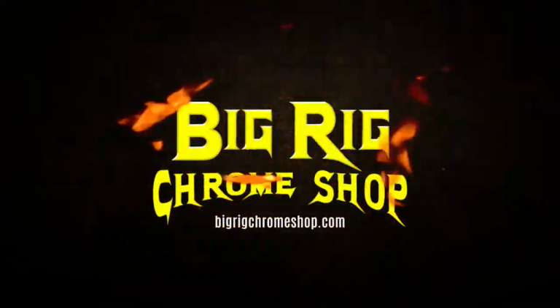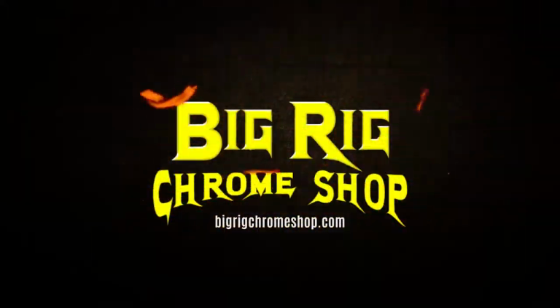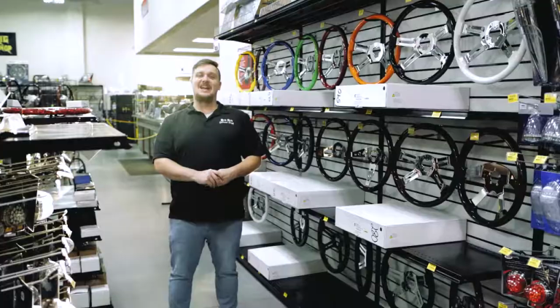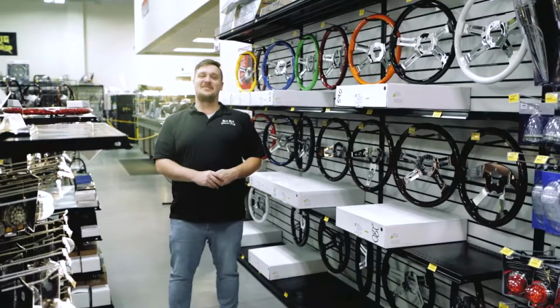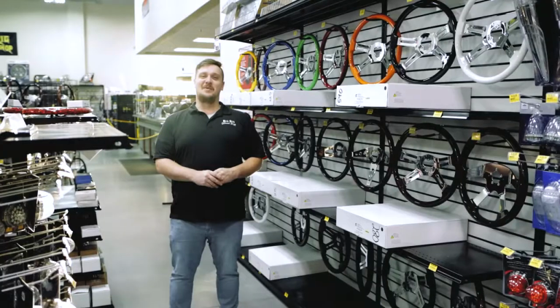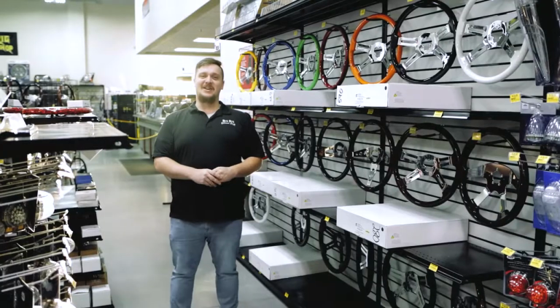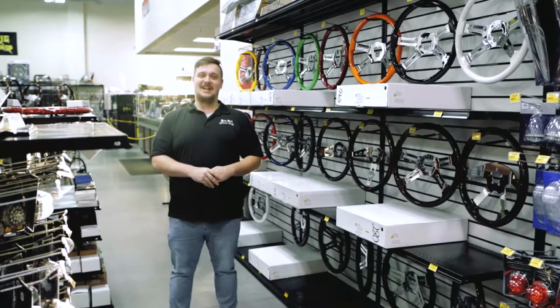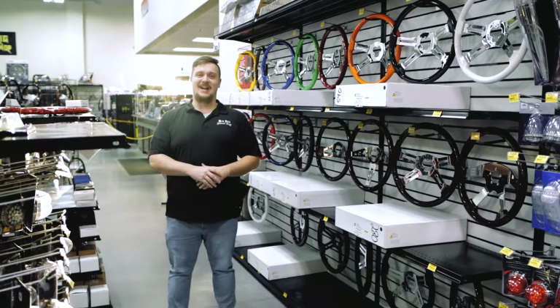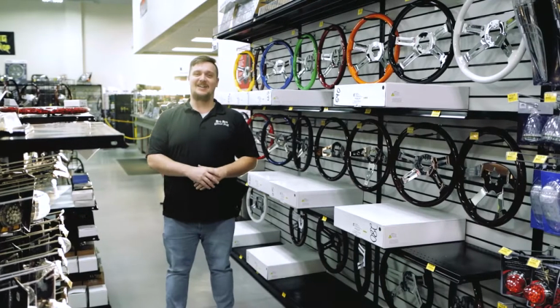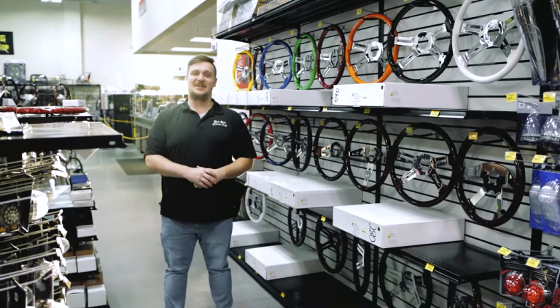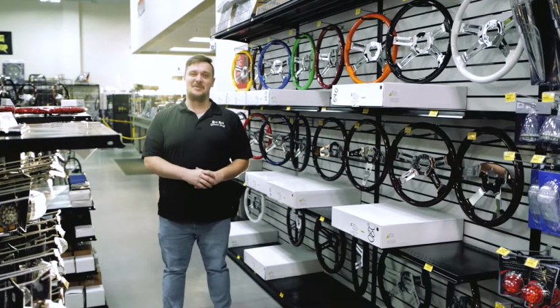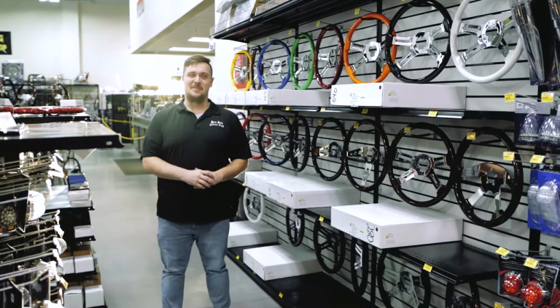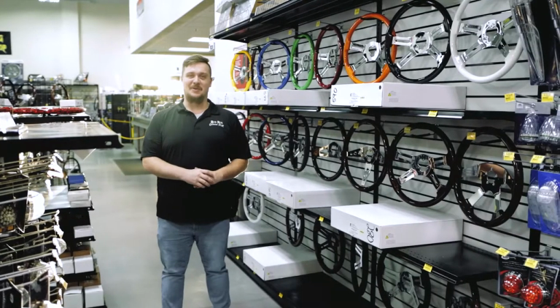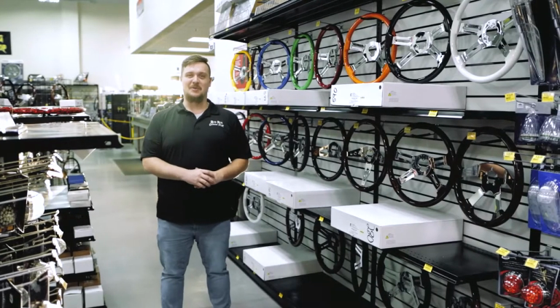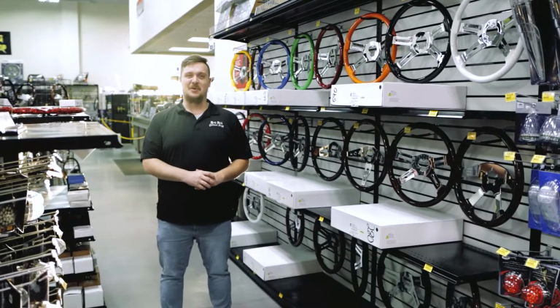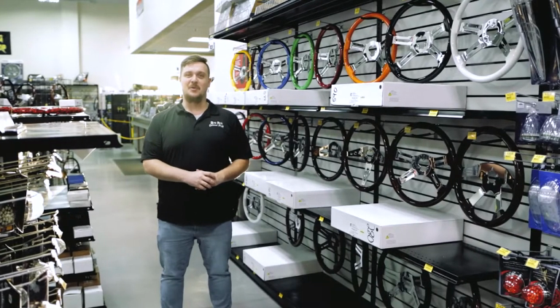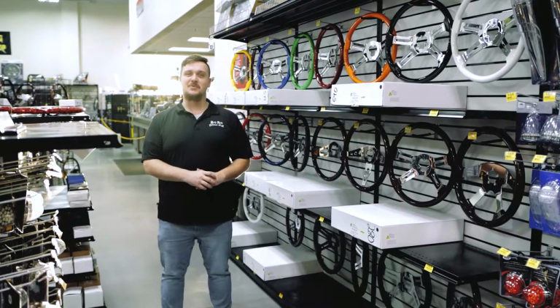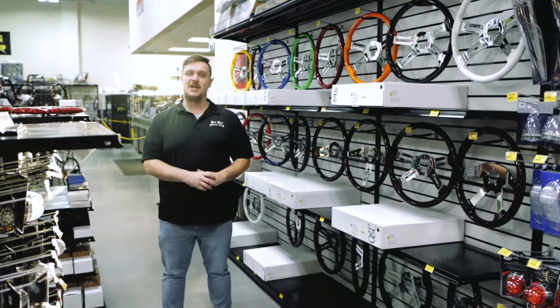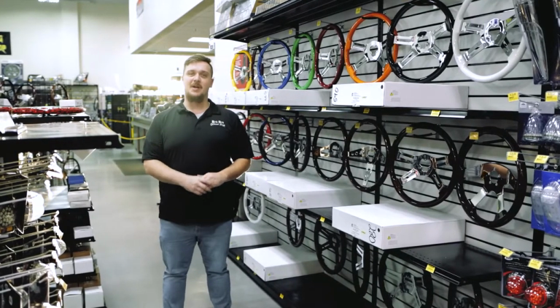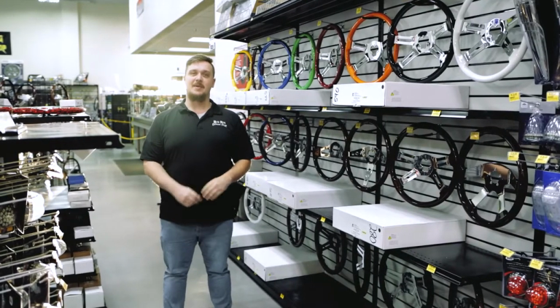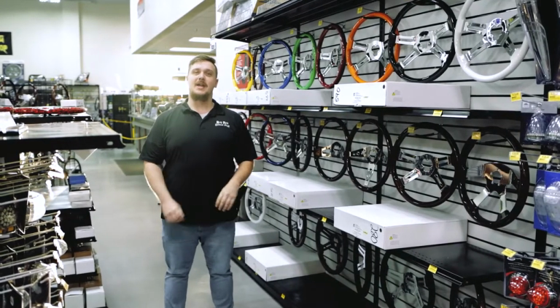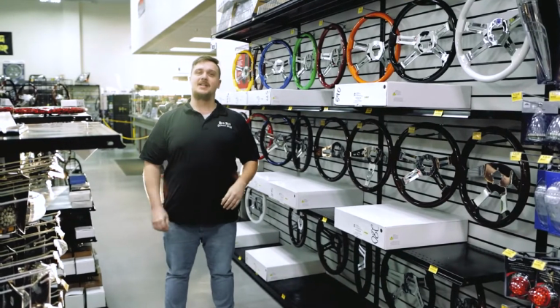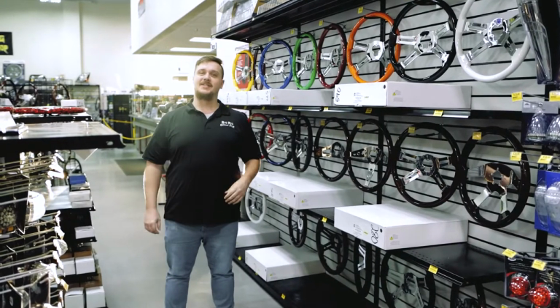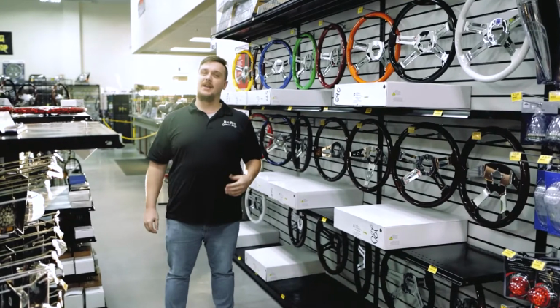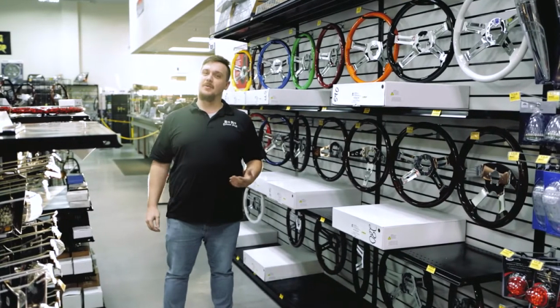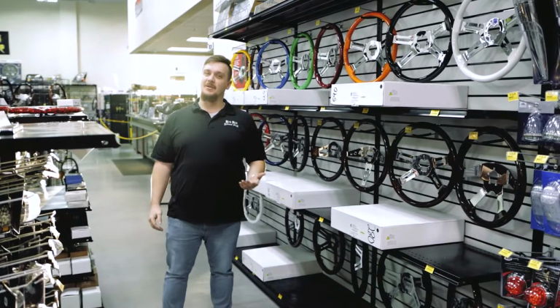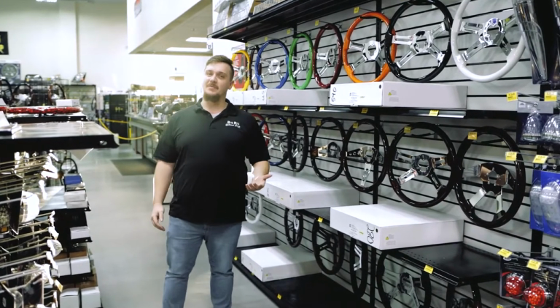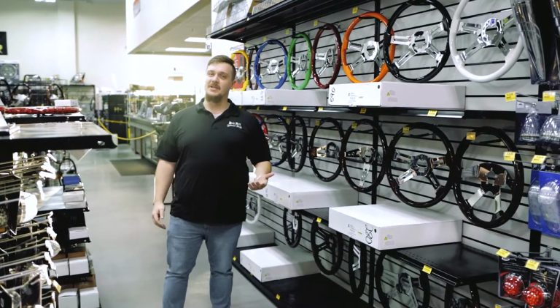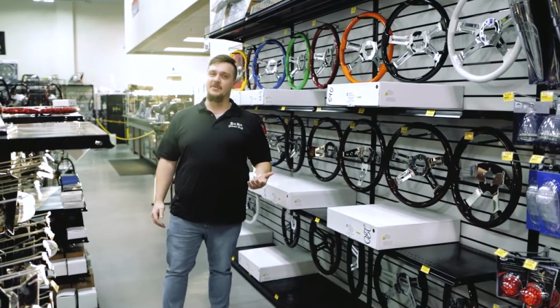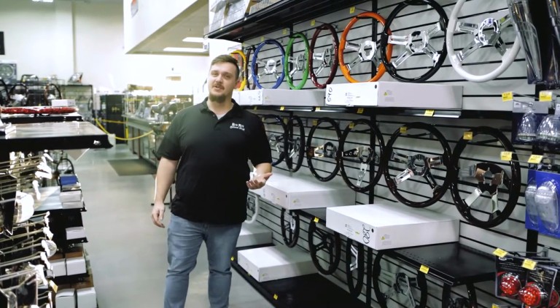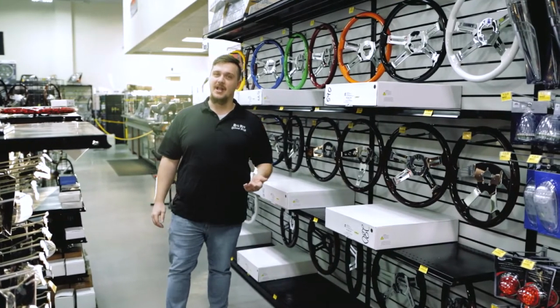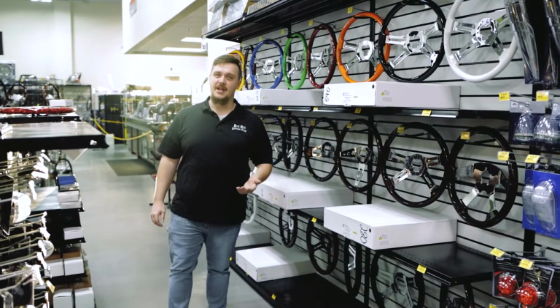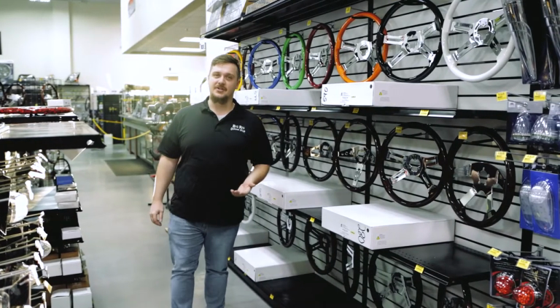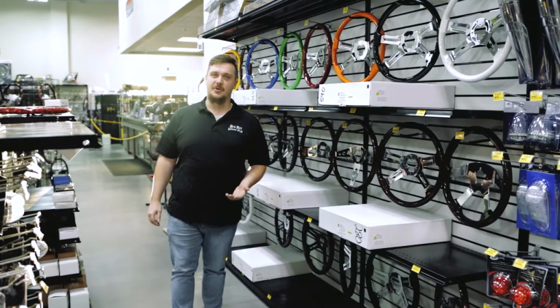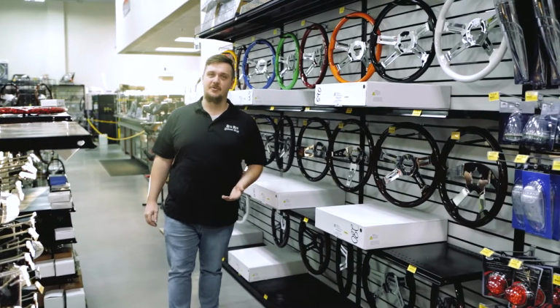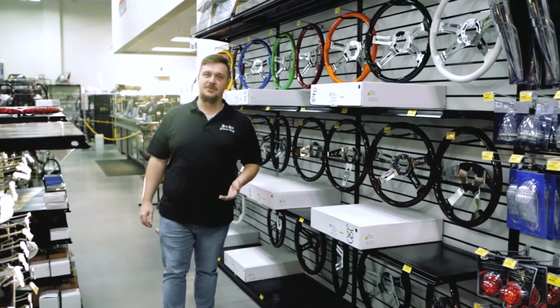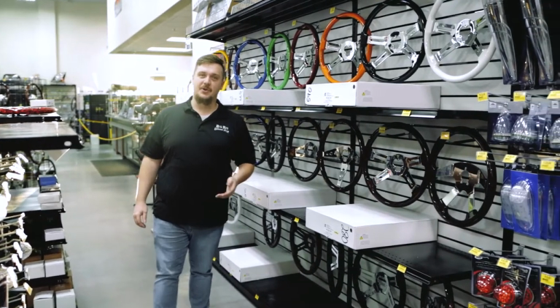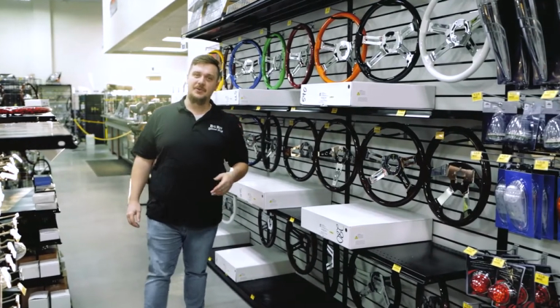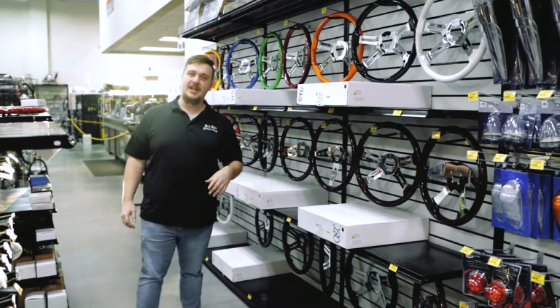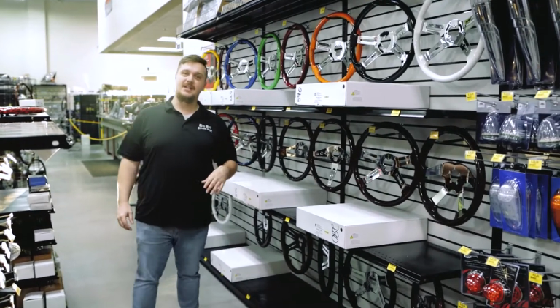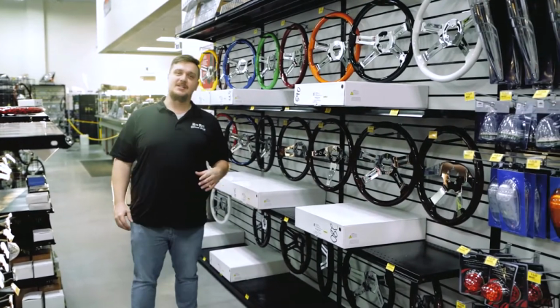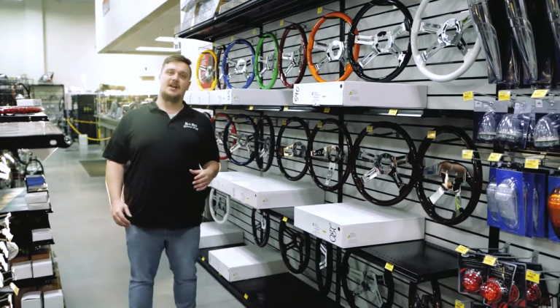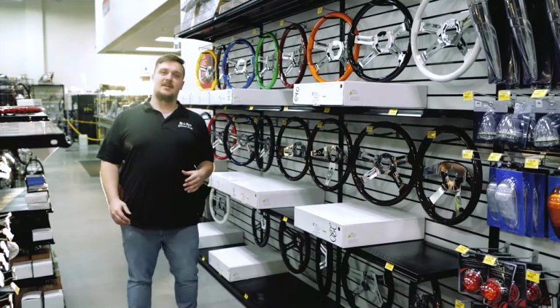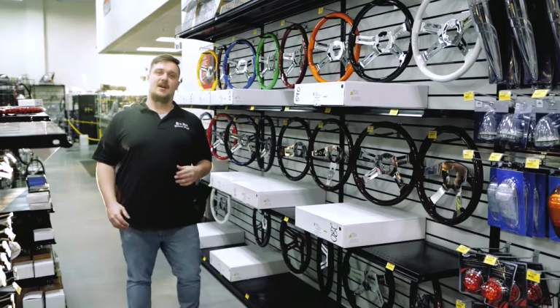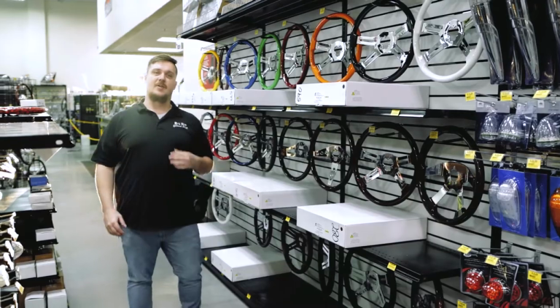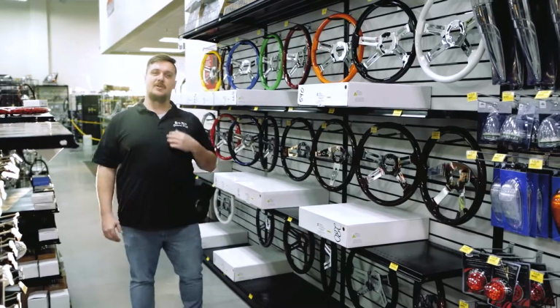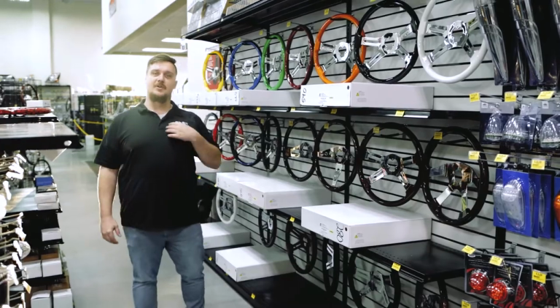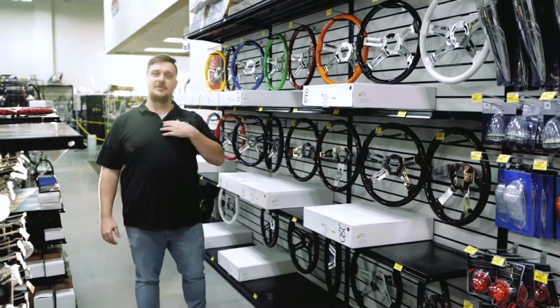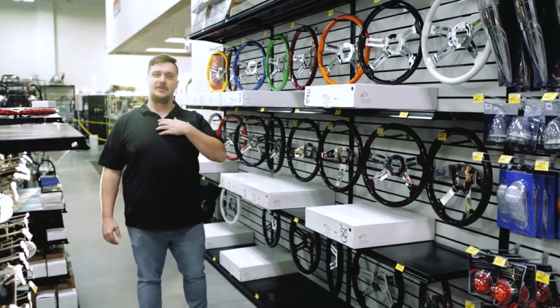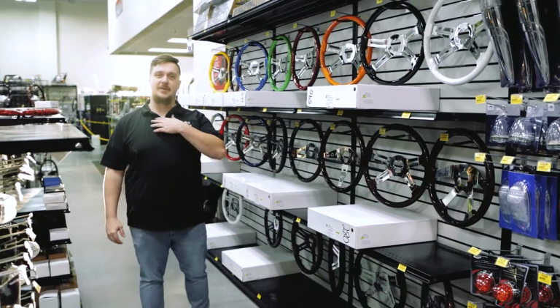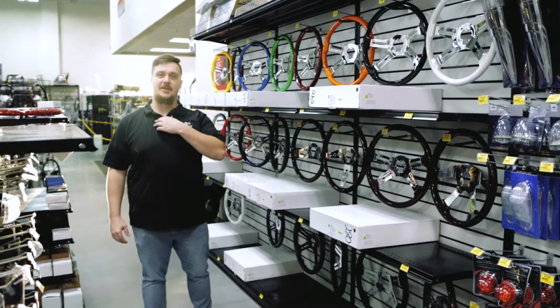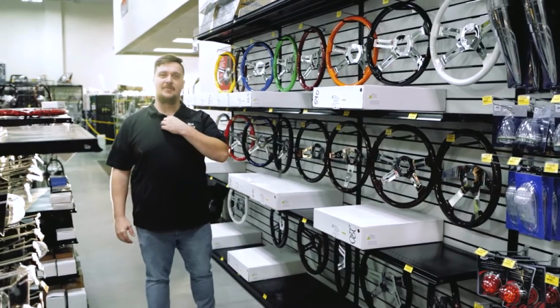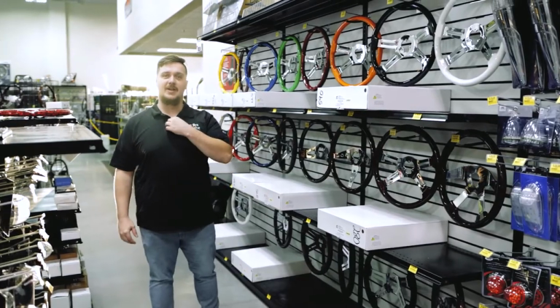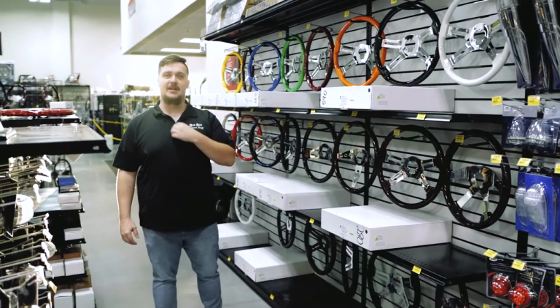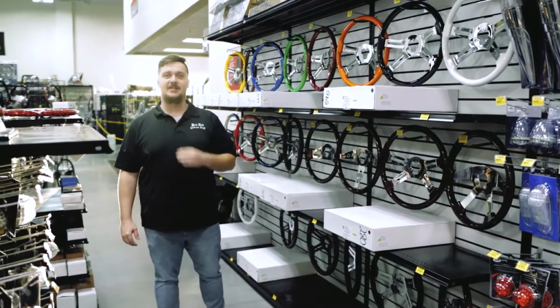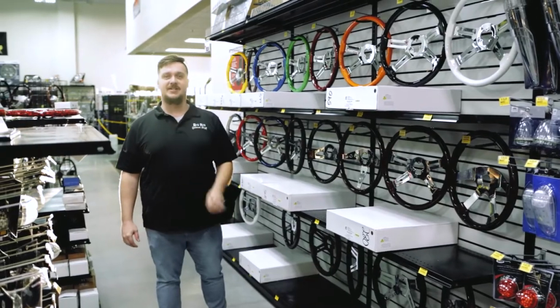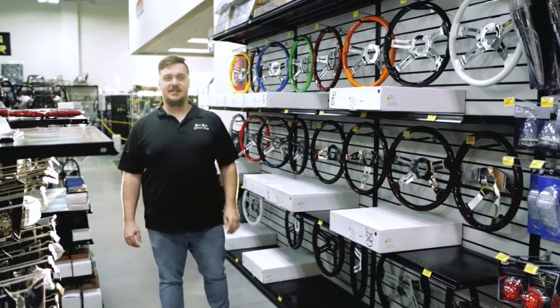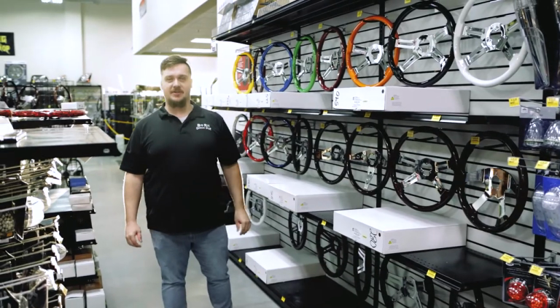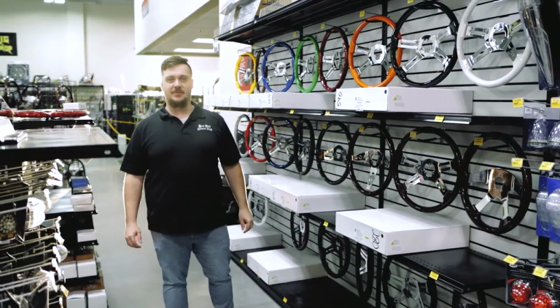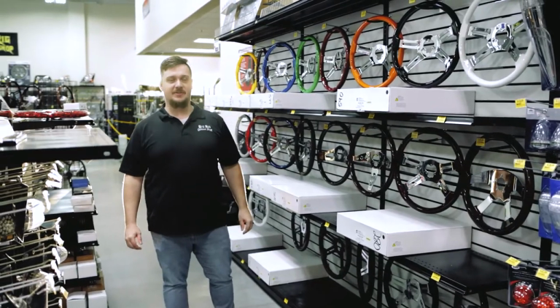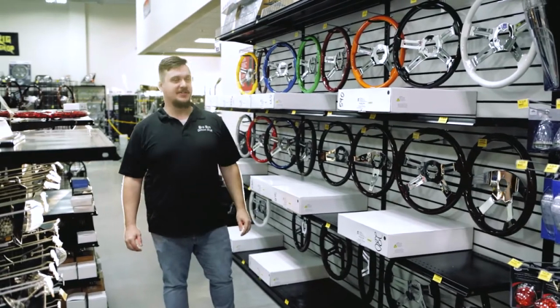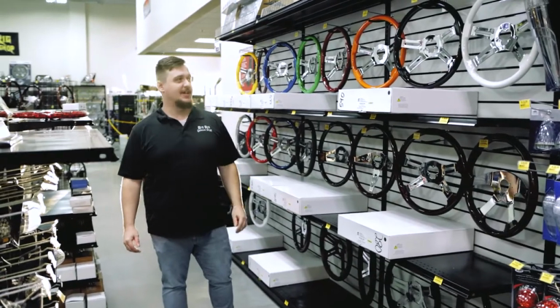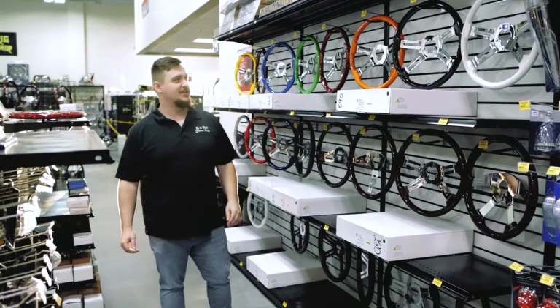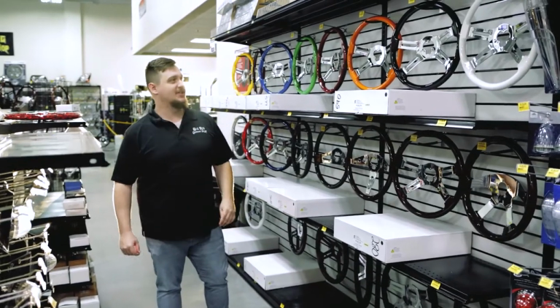Hey everybody, Kyle here with Bigger Chrome Shop, and today we're going to be doing a showroom showcase on our newly renovated steering wheel section.